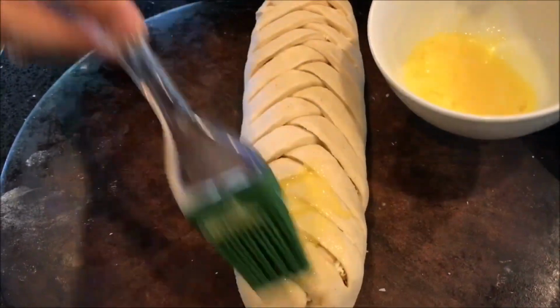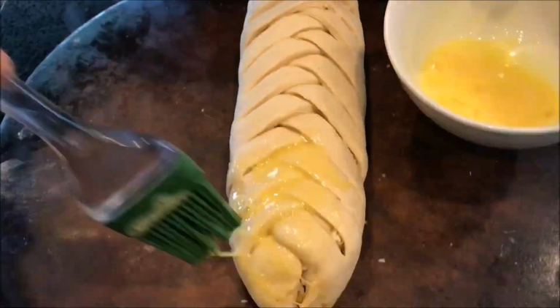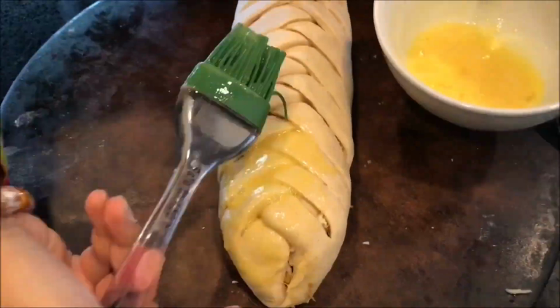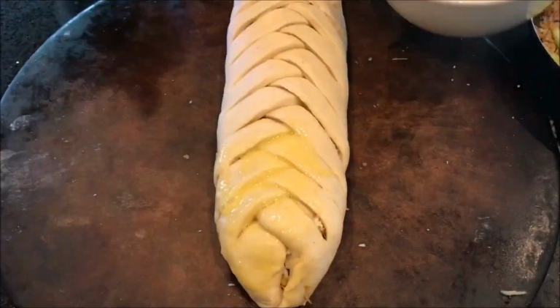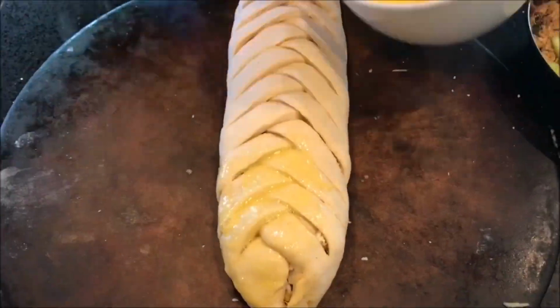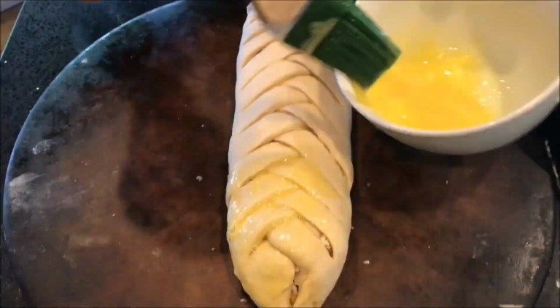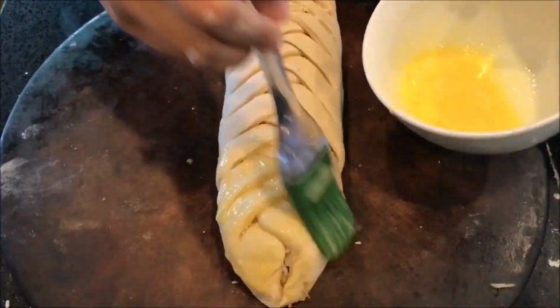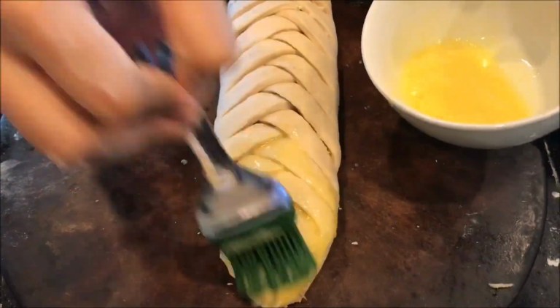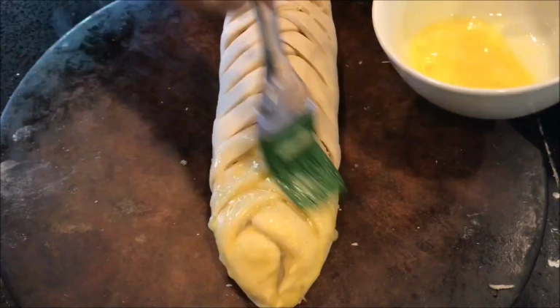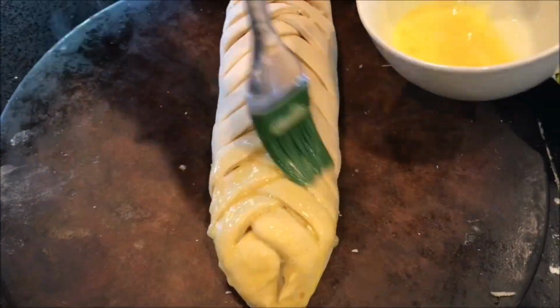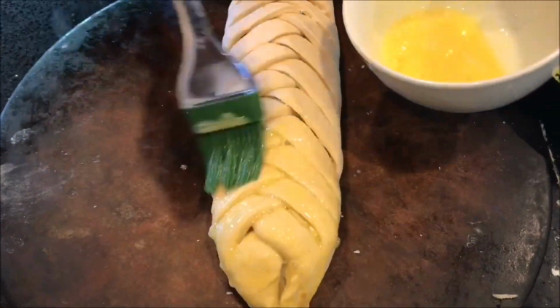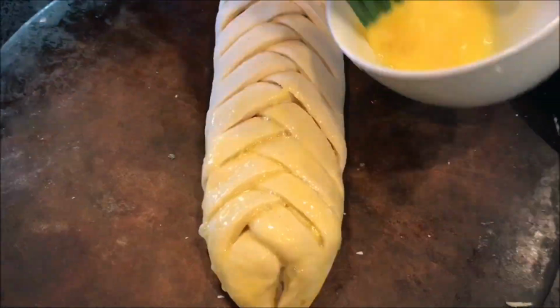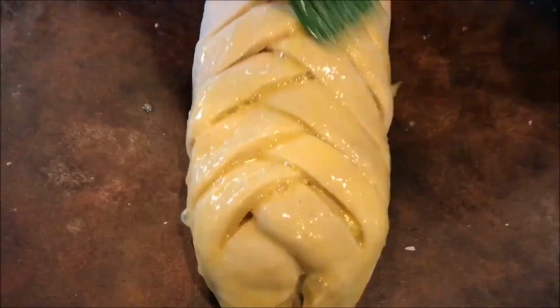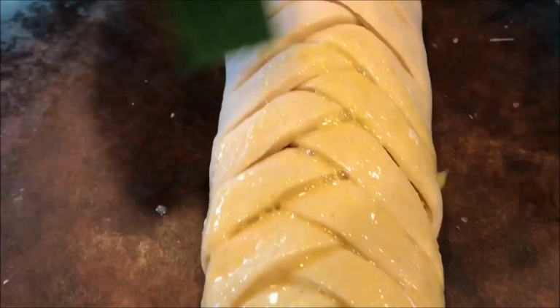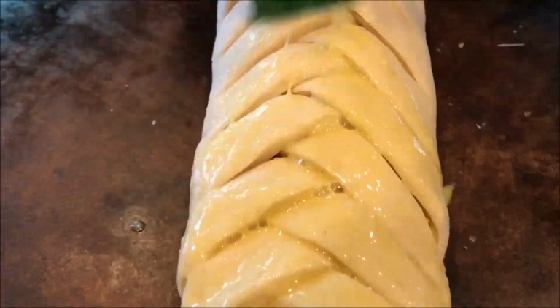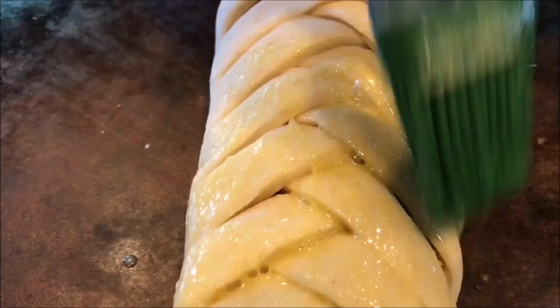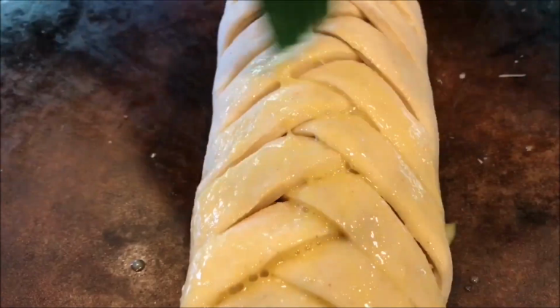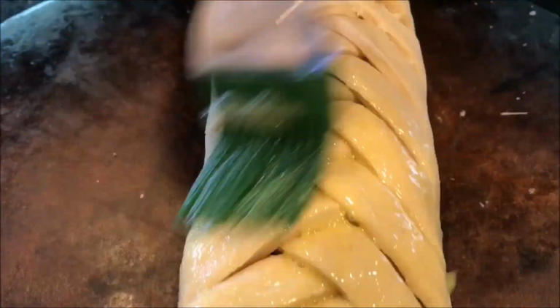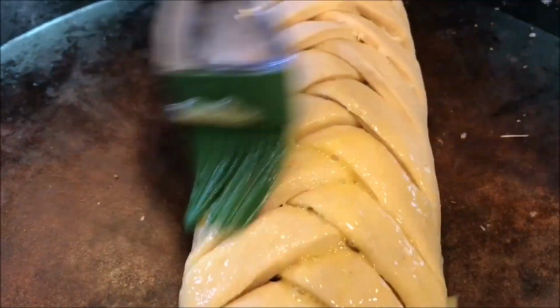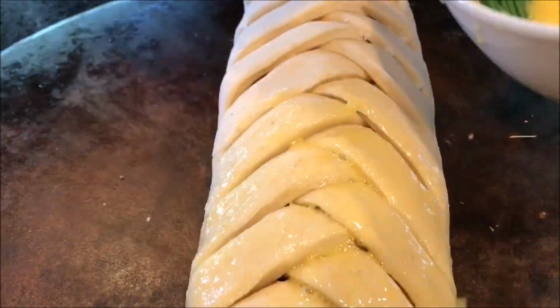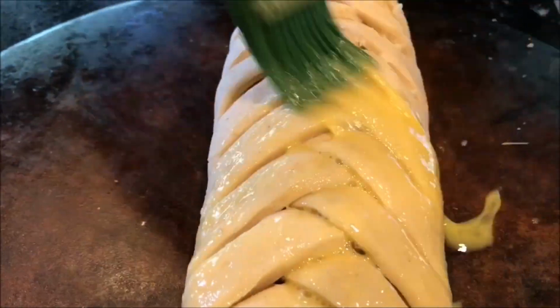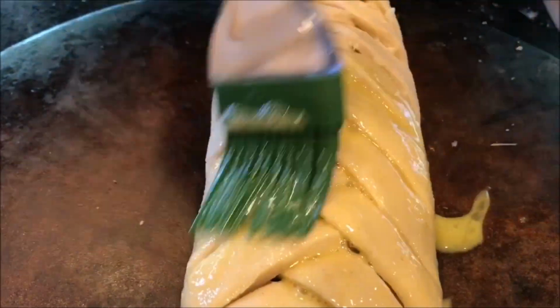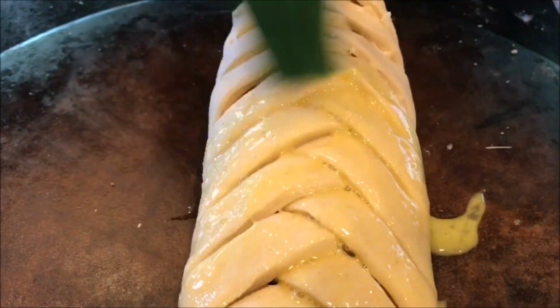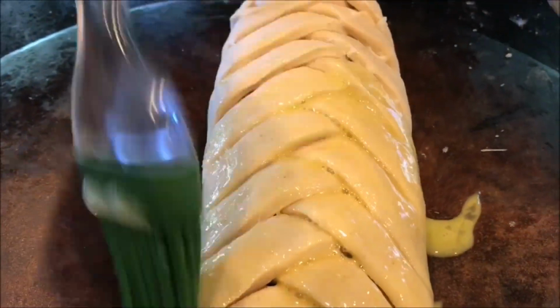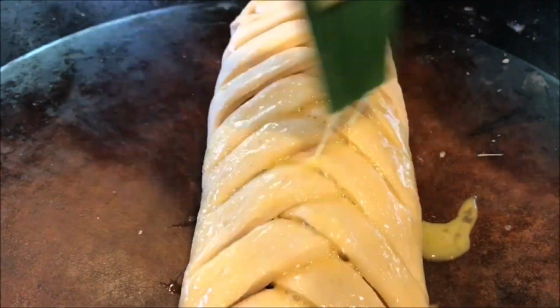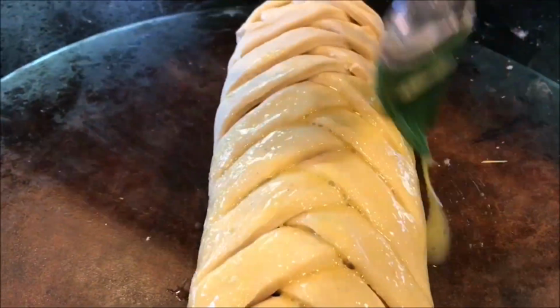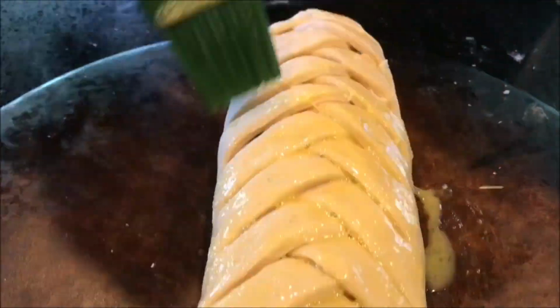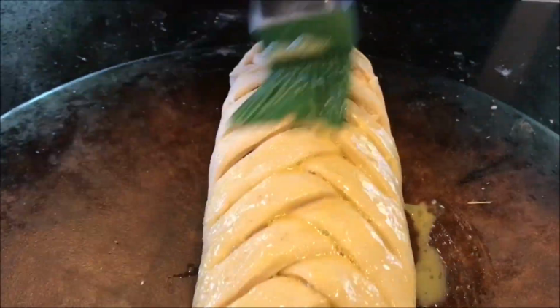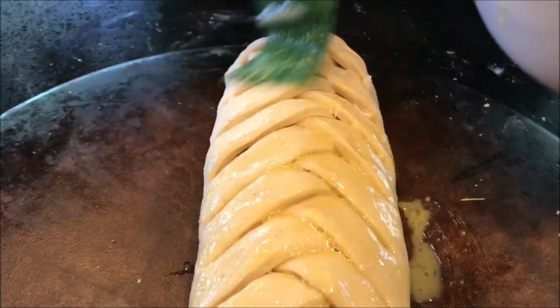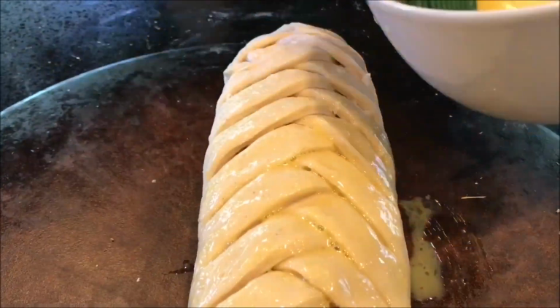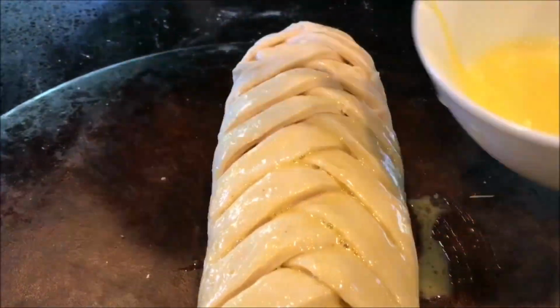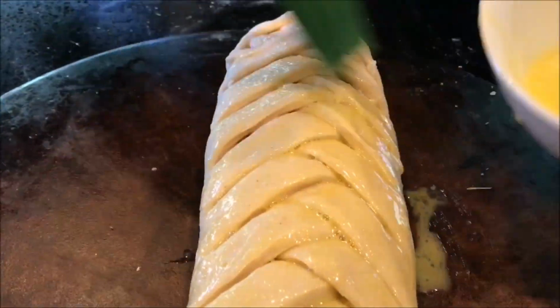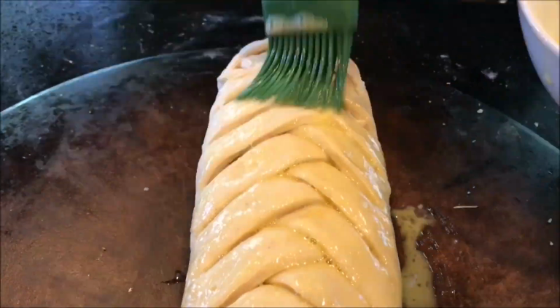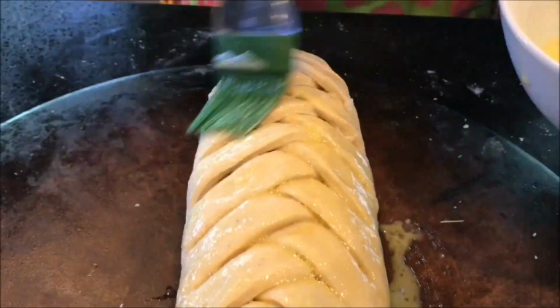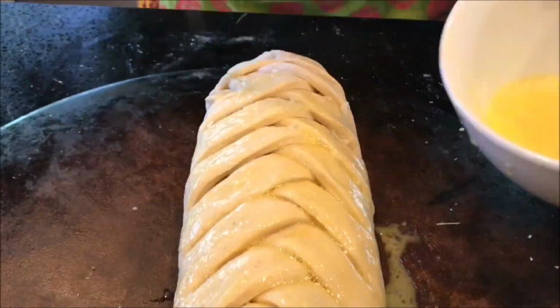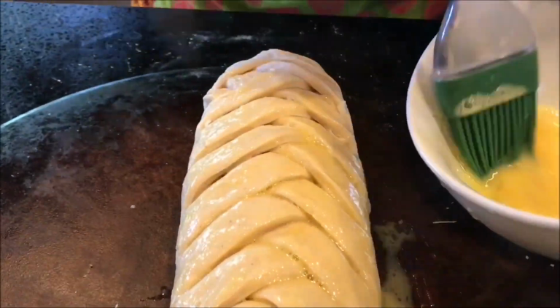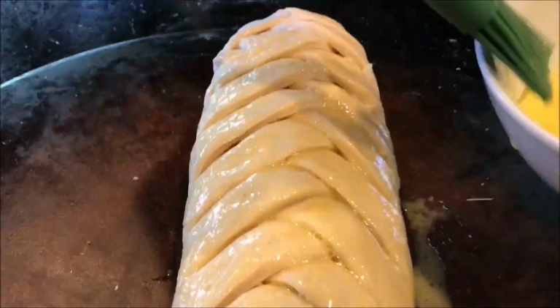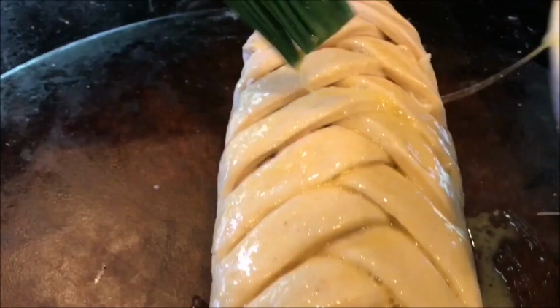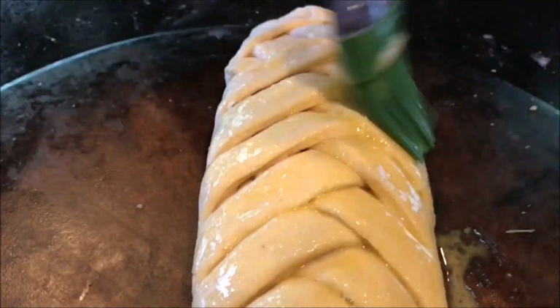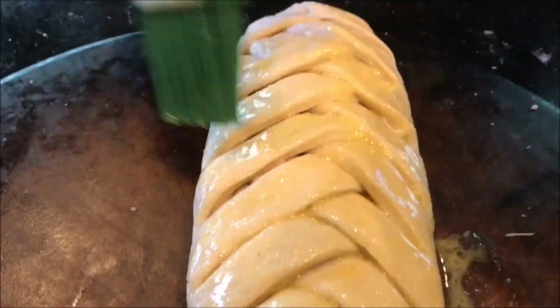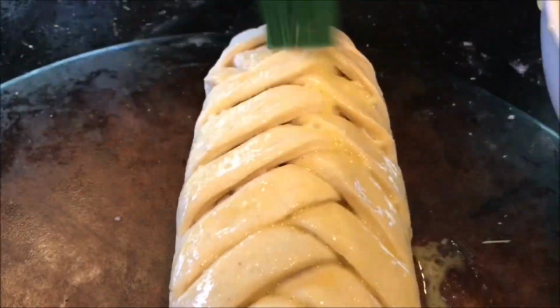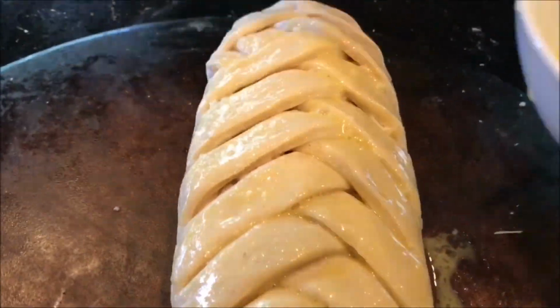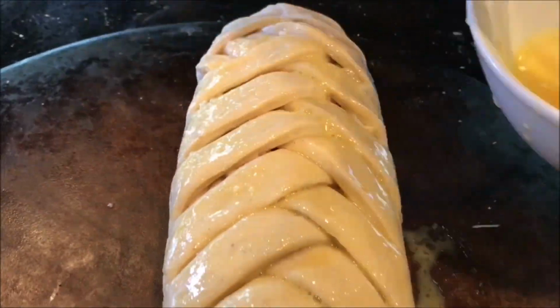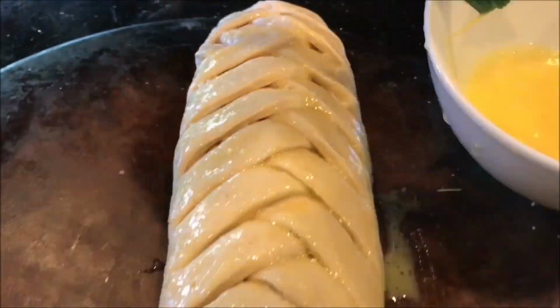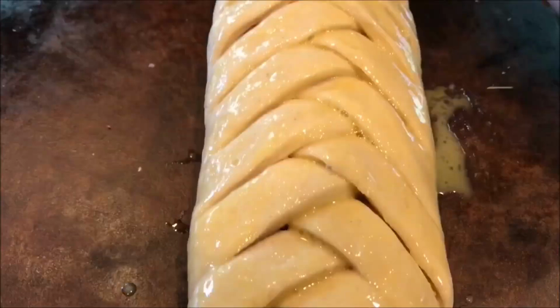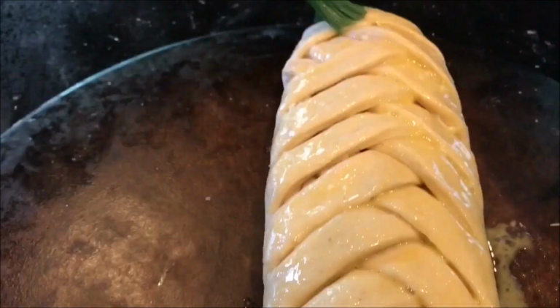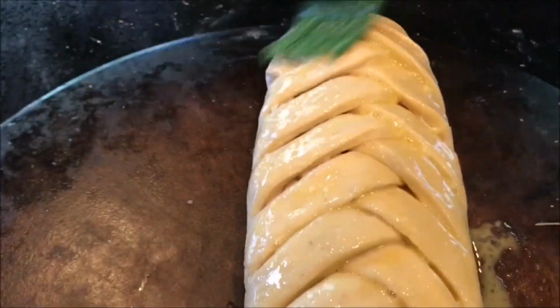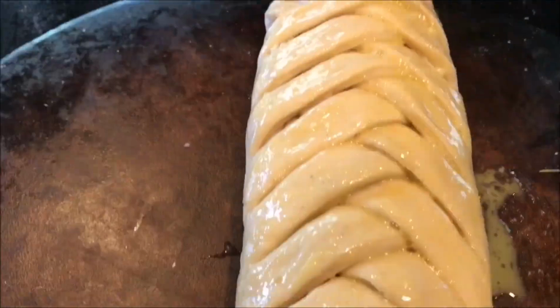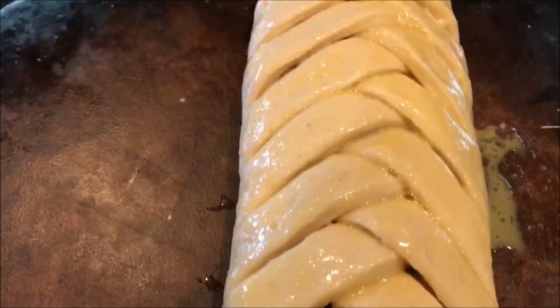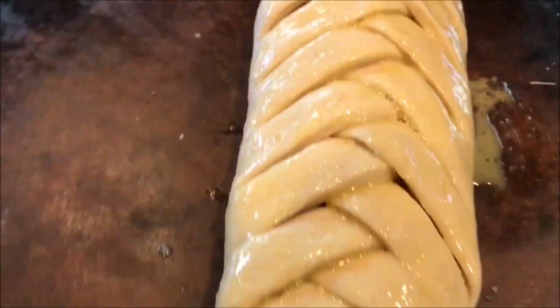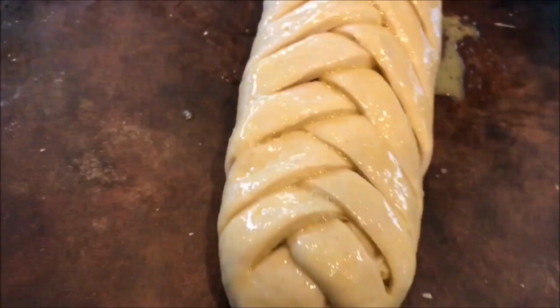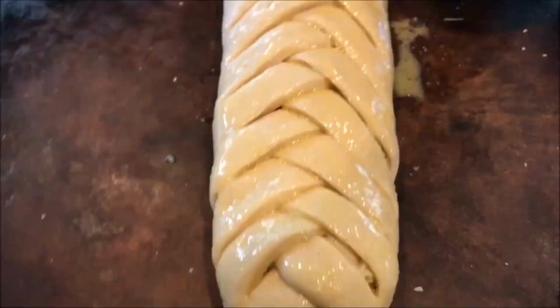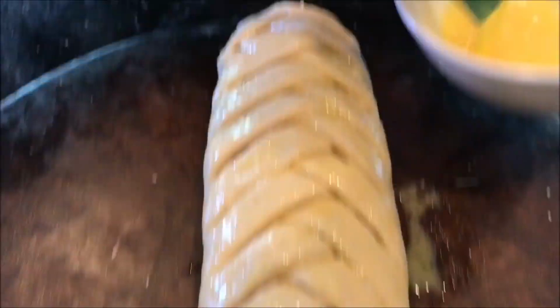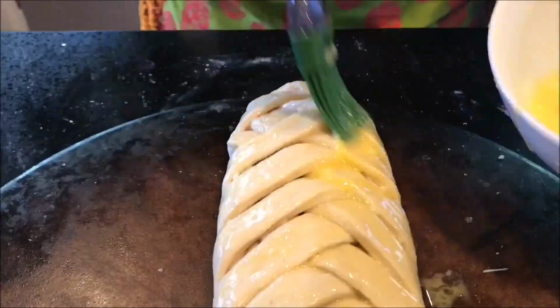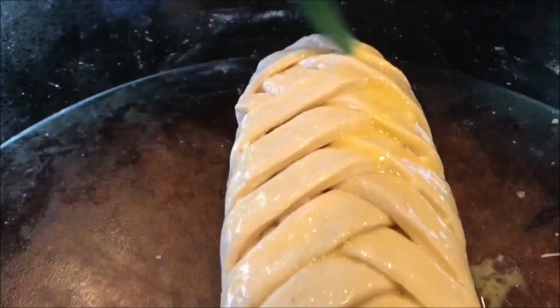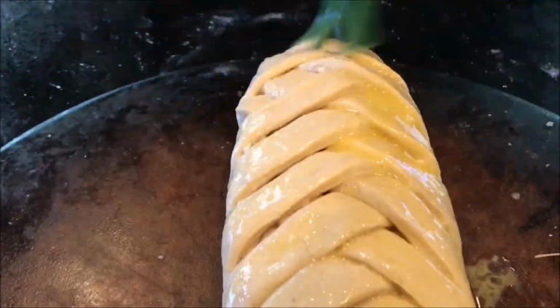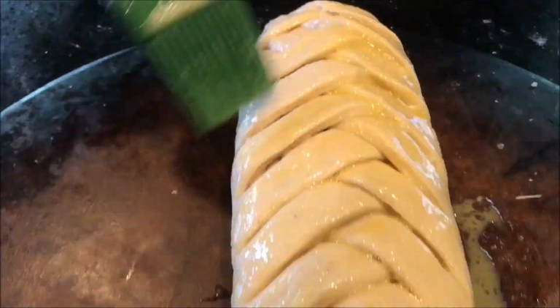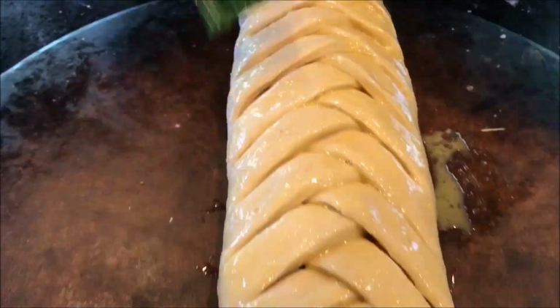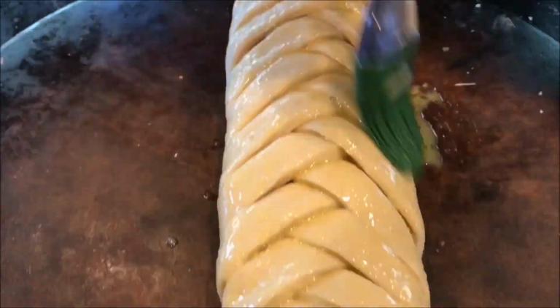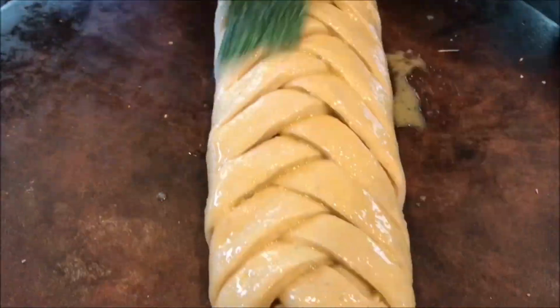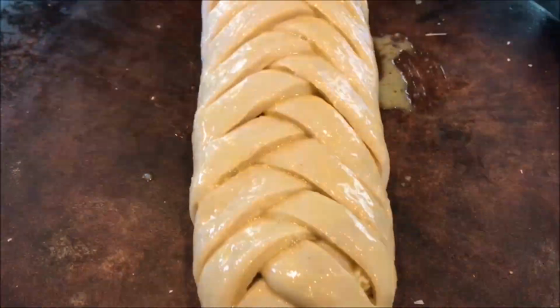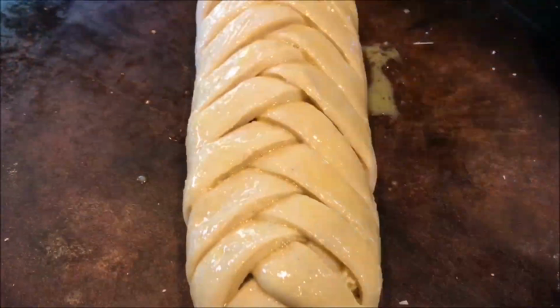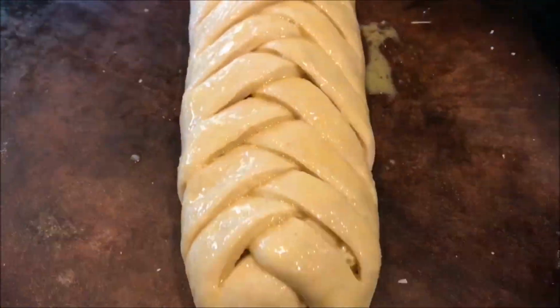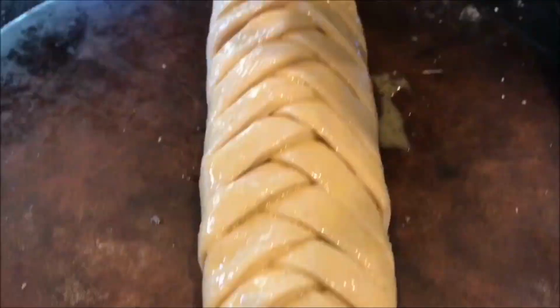Now we are going to brush it with an egg wash — it will give a good color when you bake it. And we will sprinkle the sesame seeds on top.